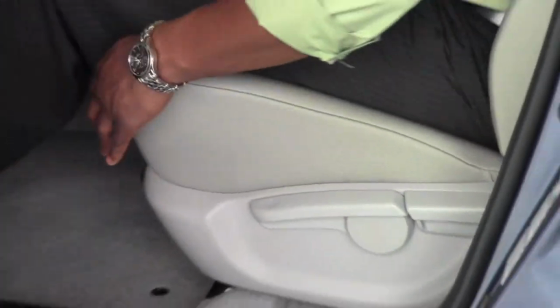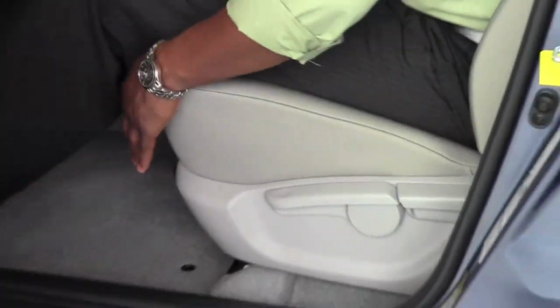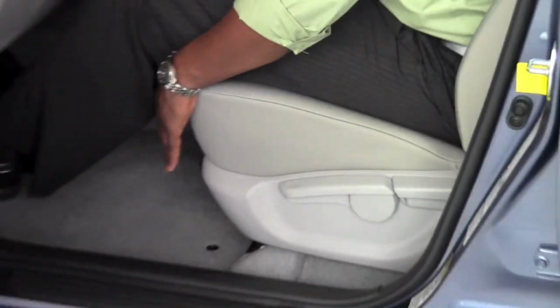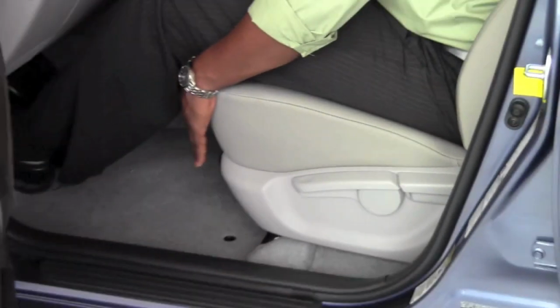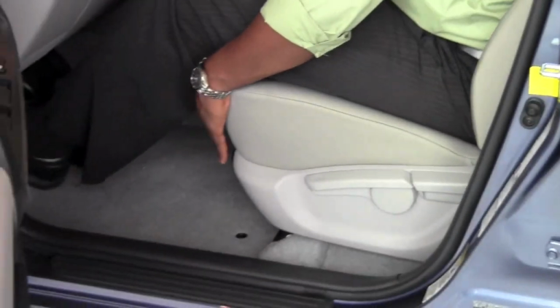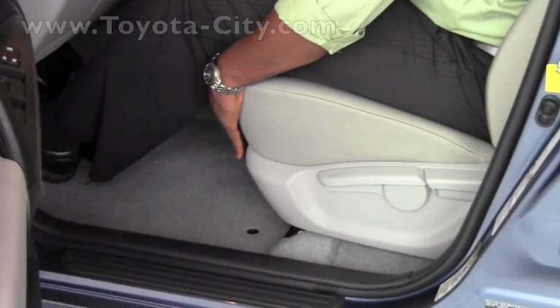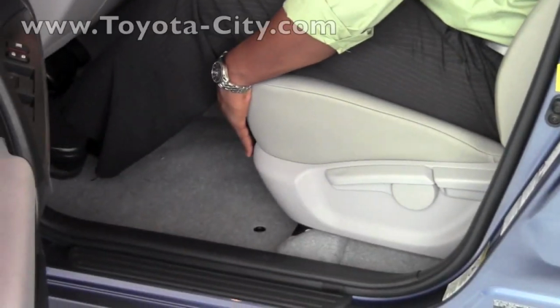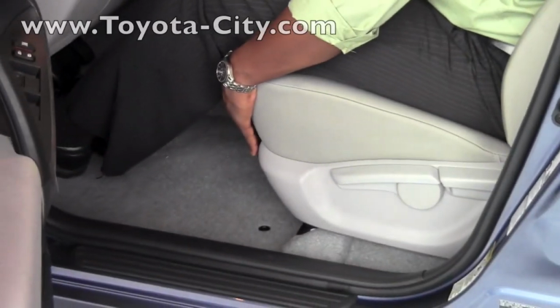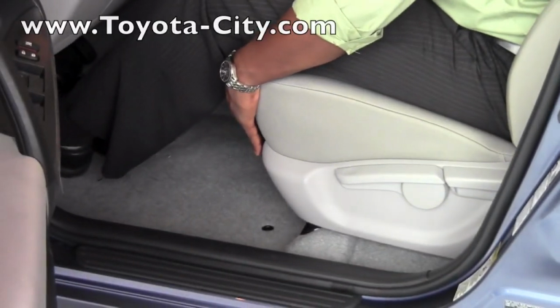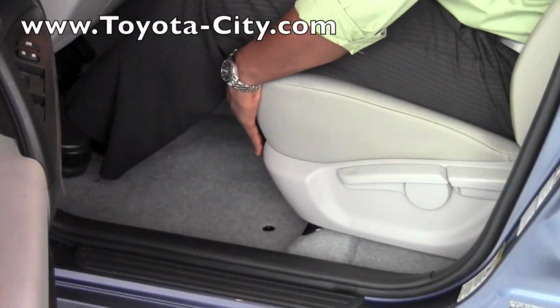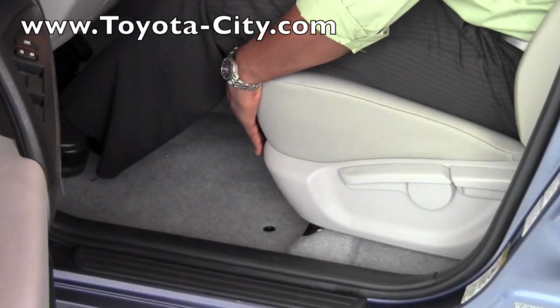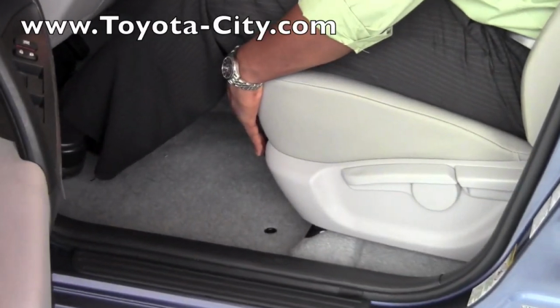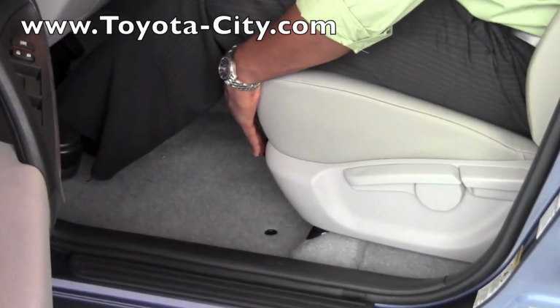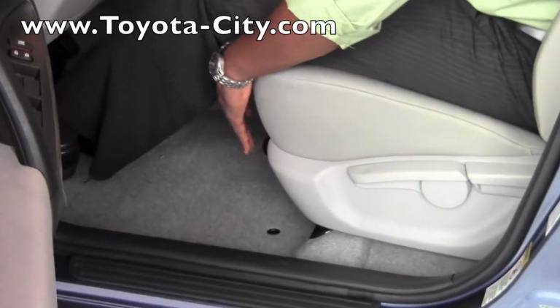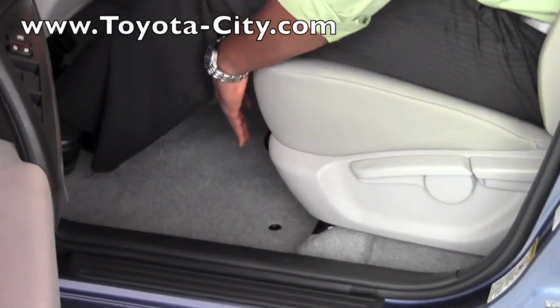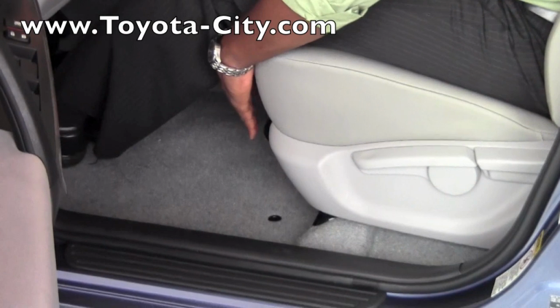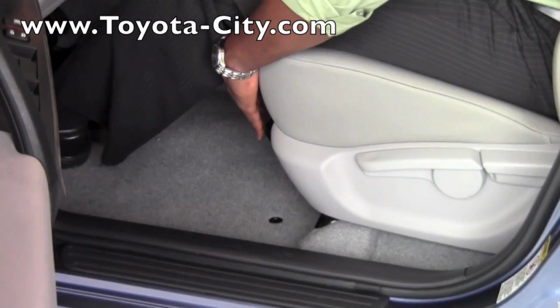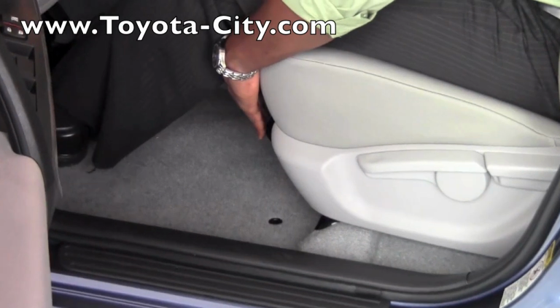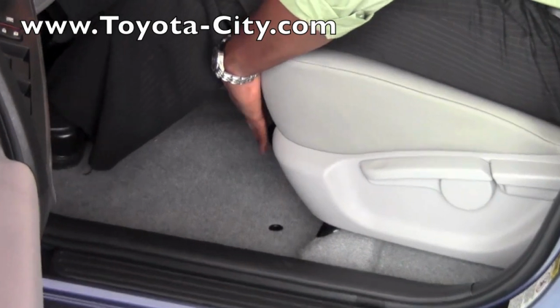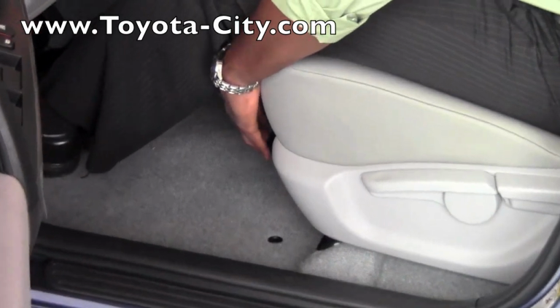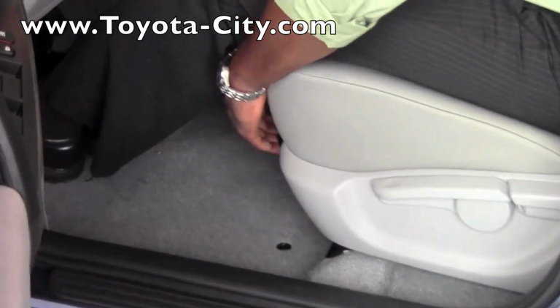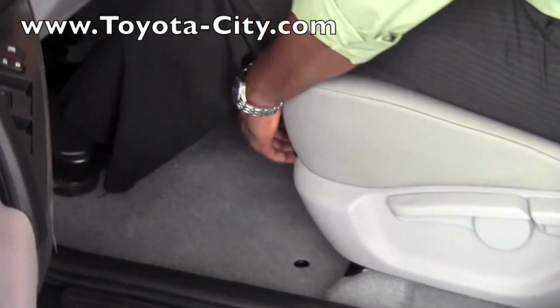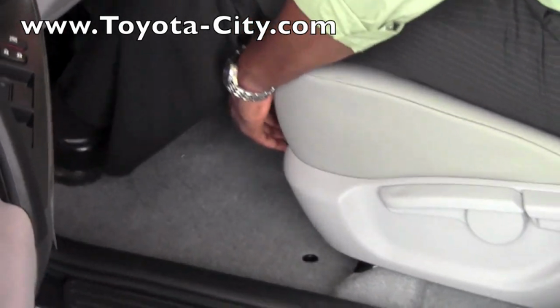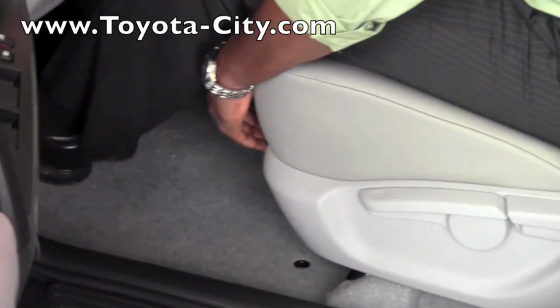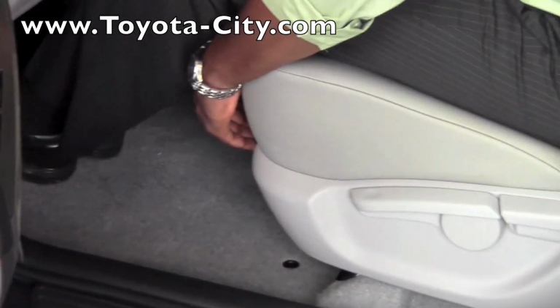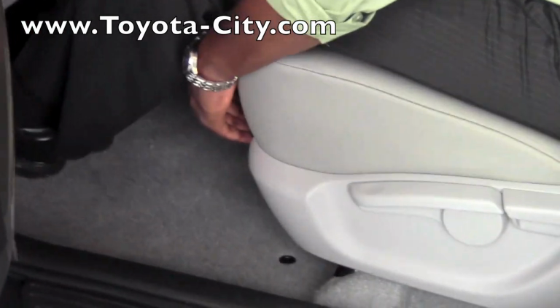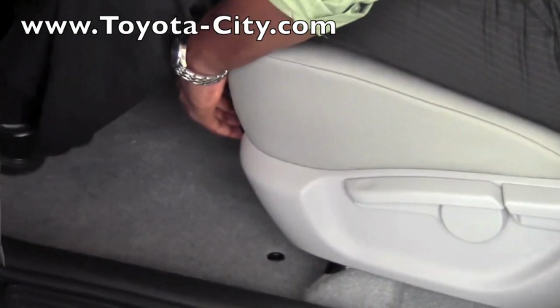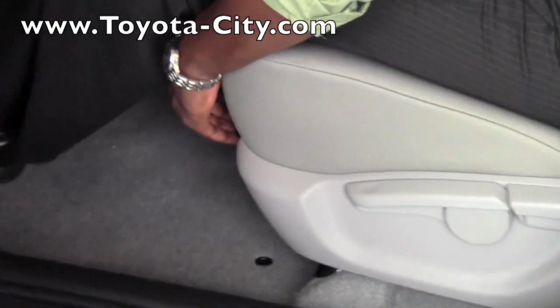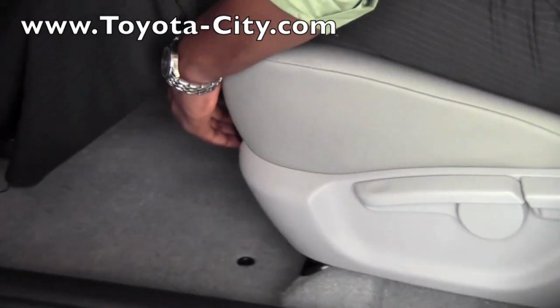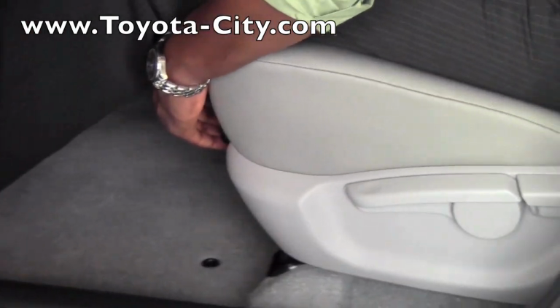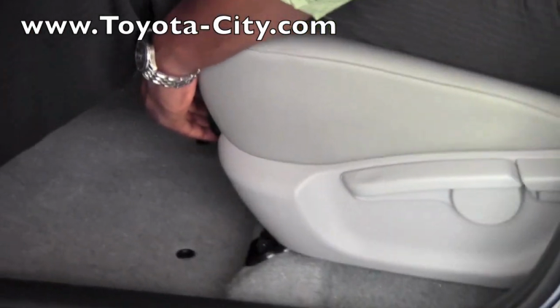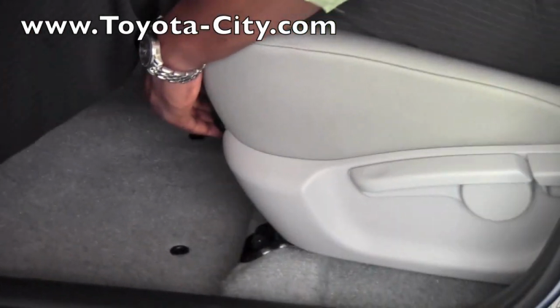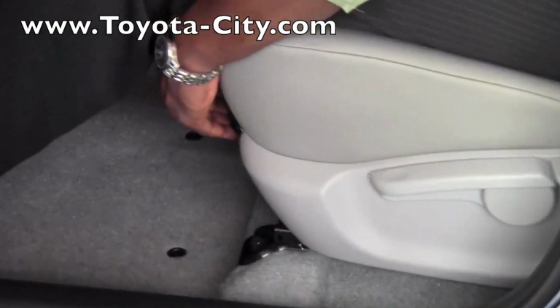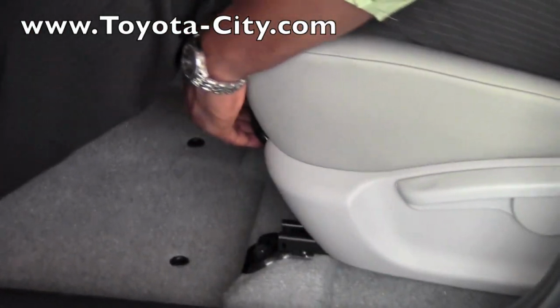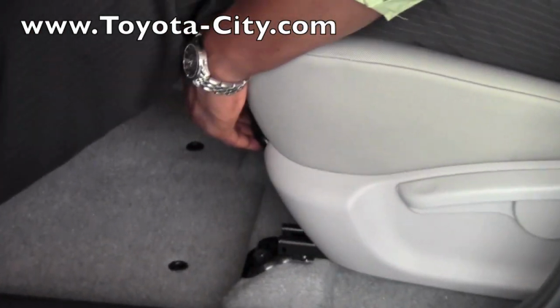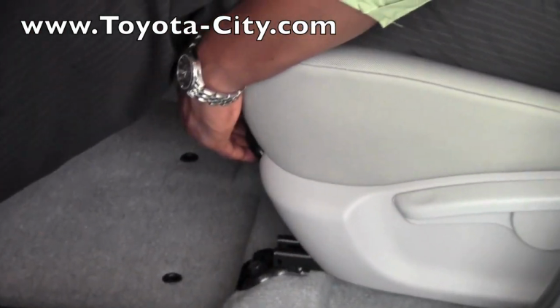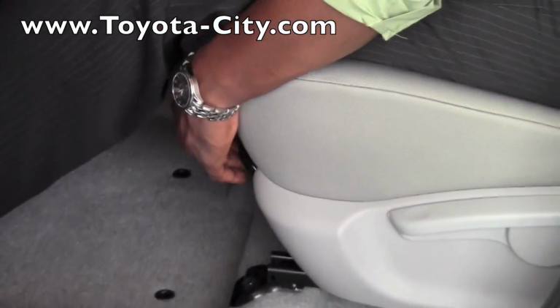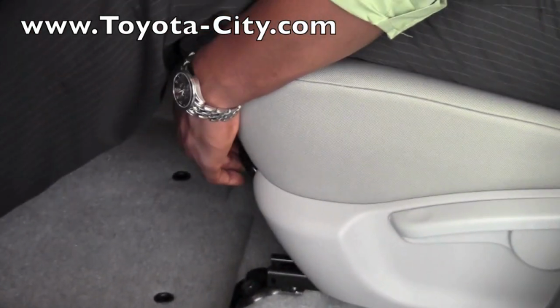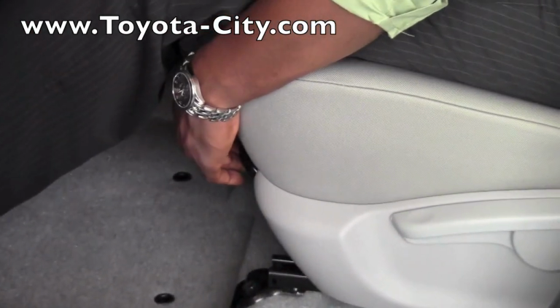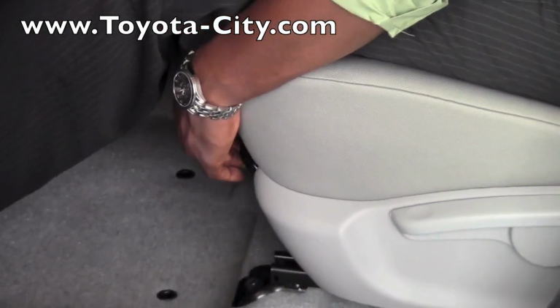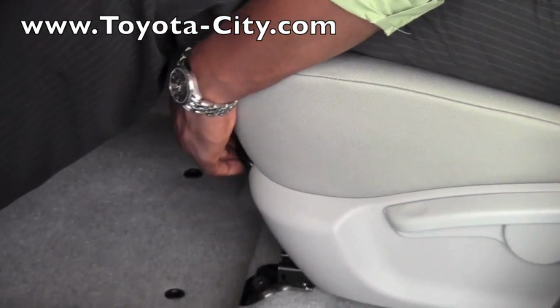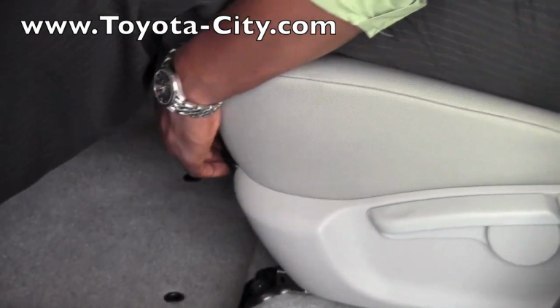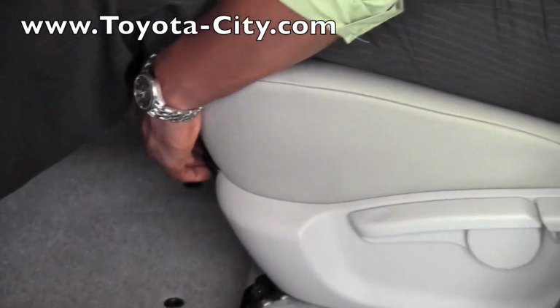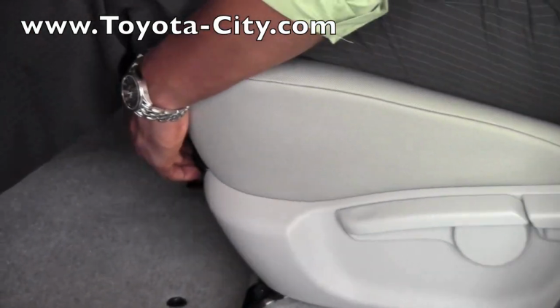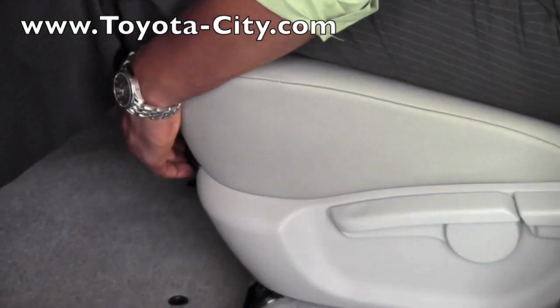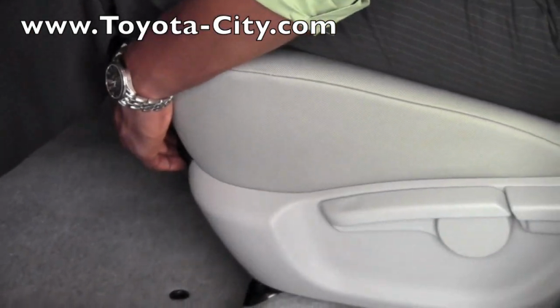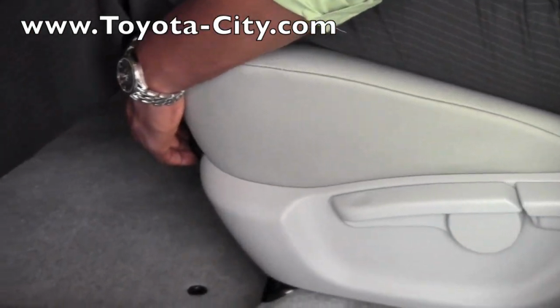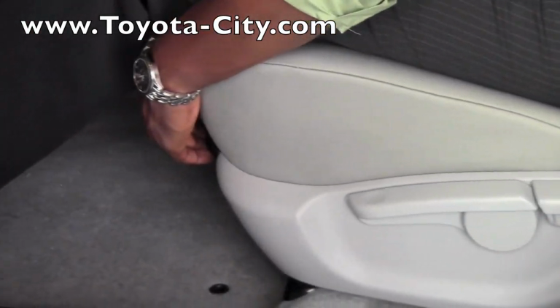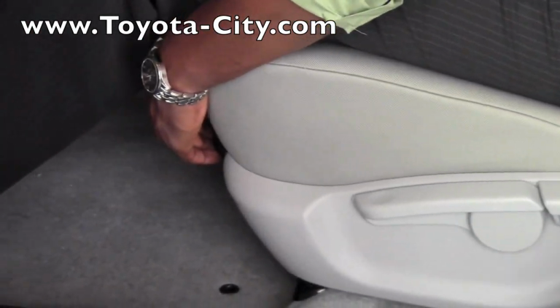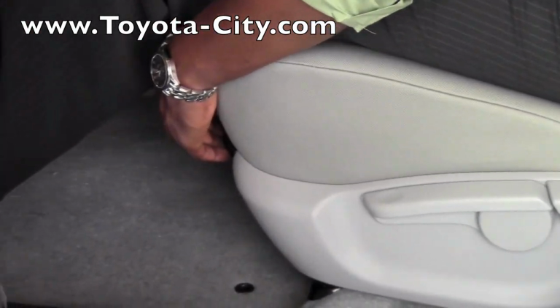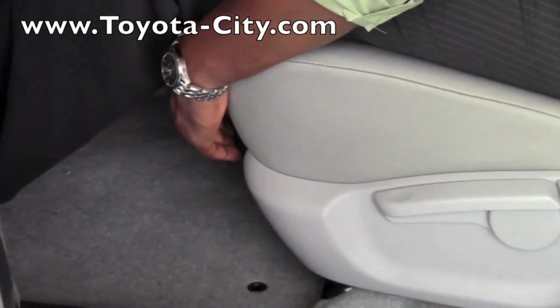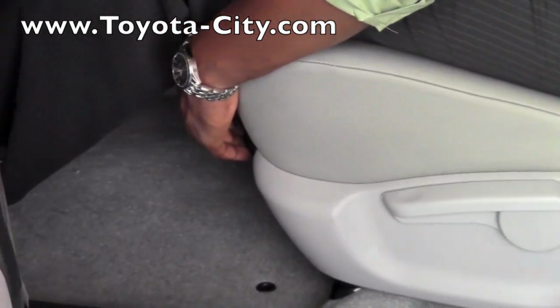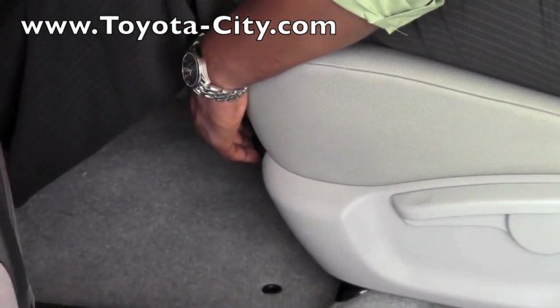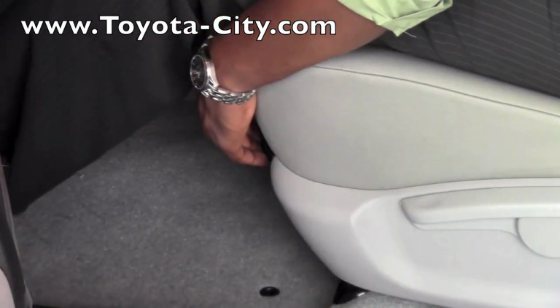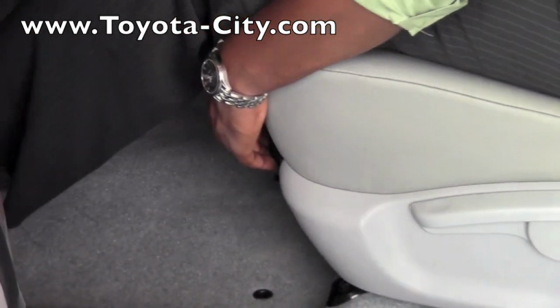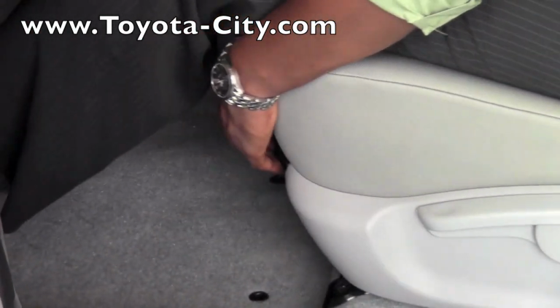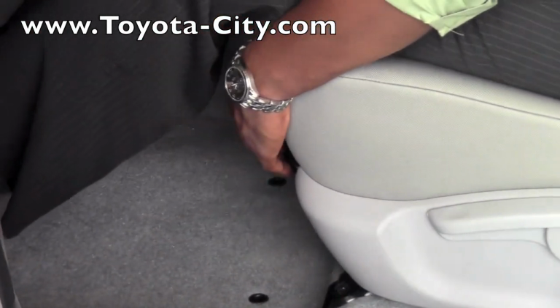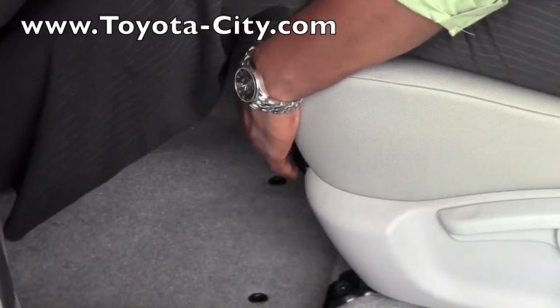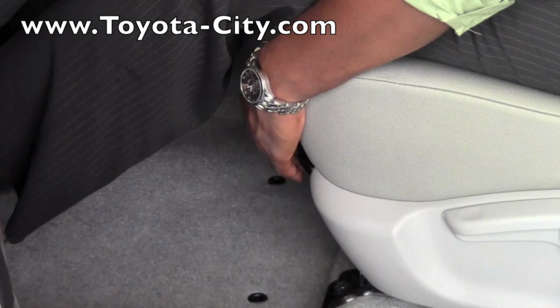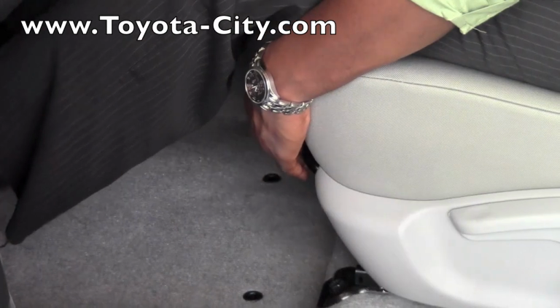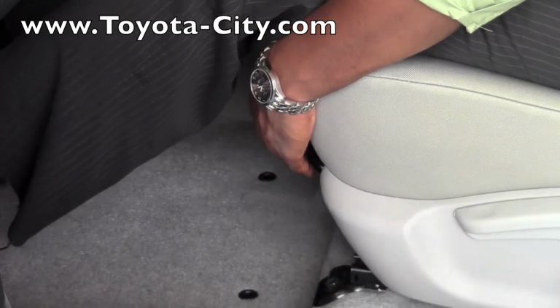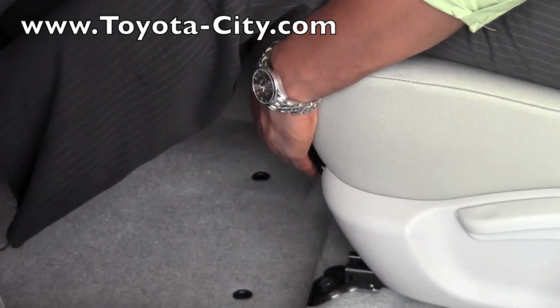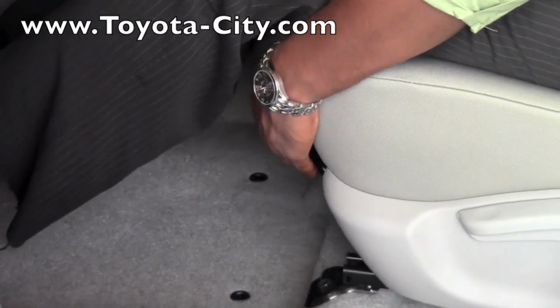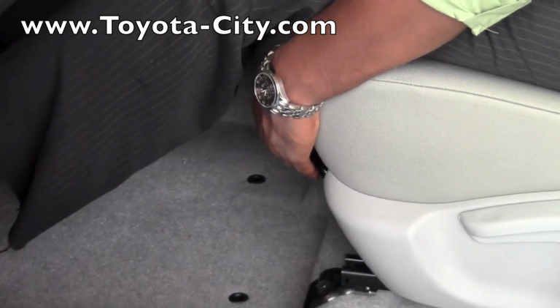Underneath the seat here I also have a bar that allows me to slide the seat forward and back to make room as I need.